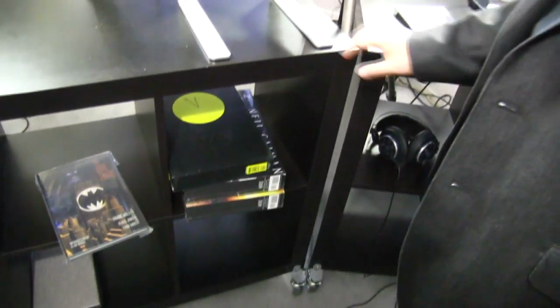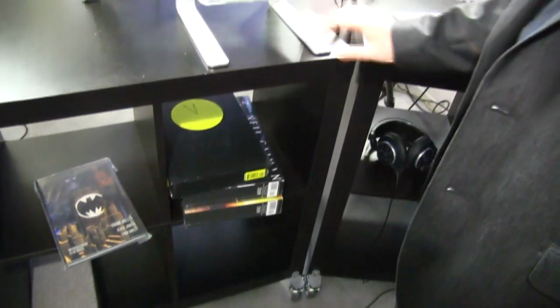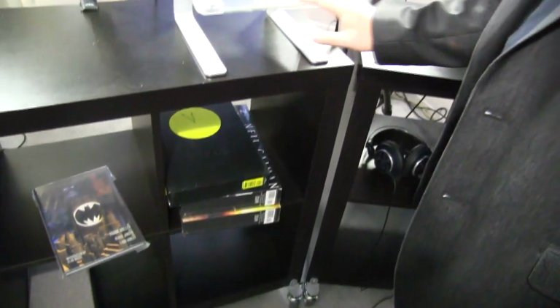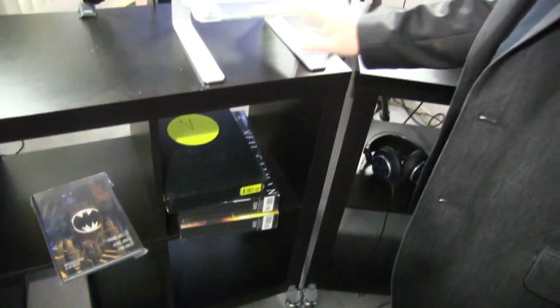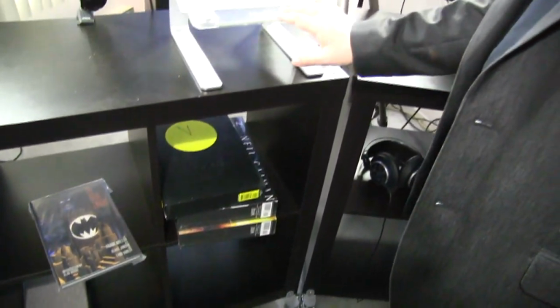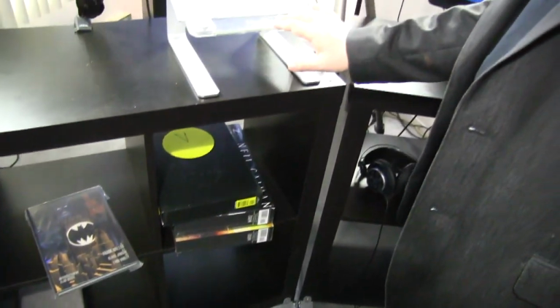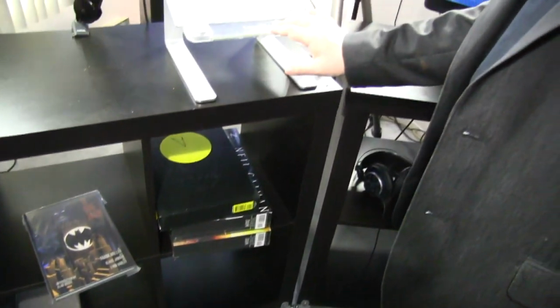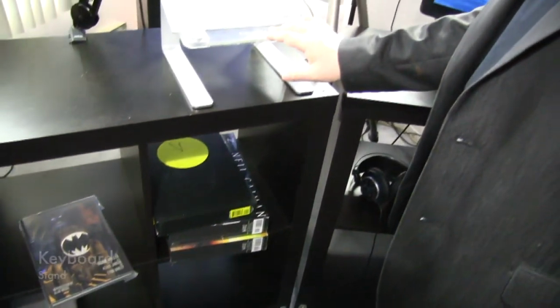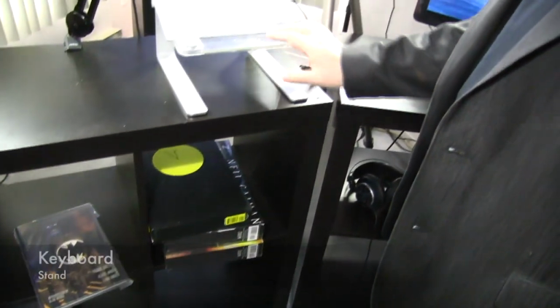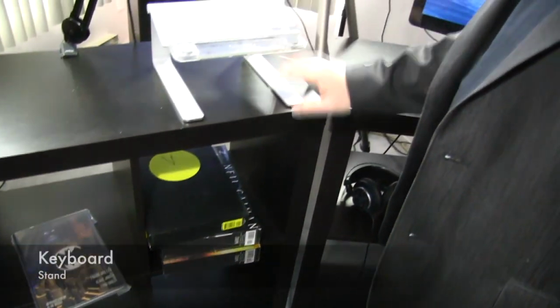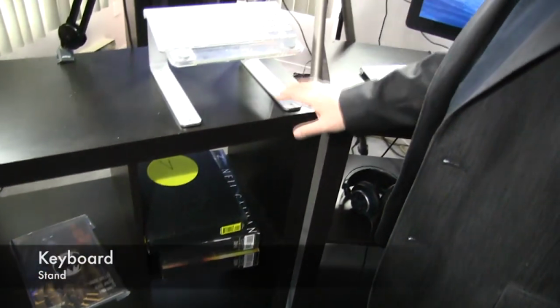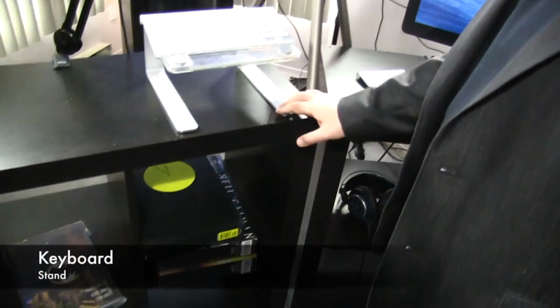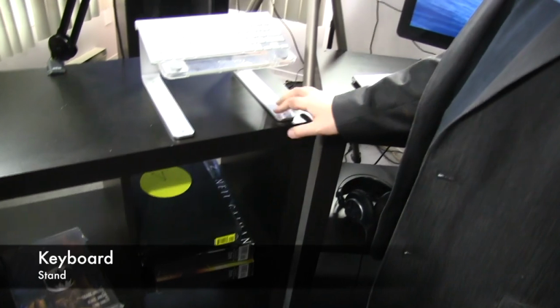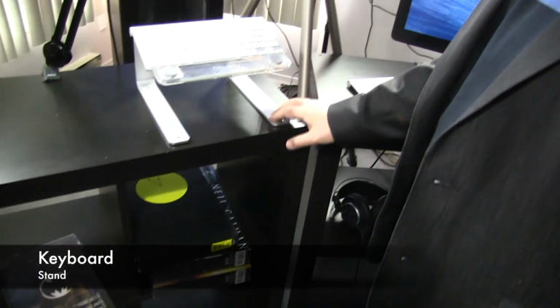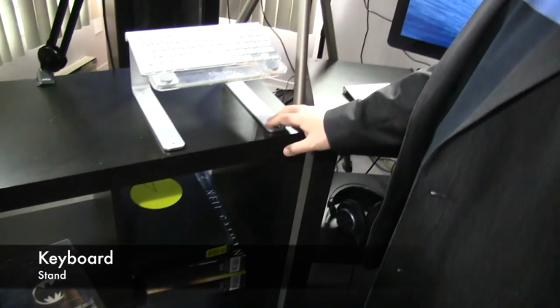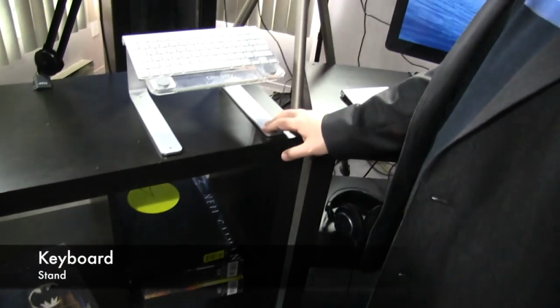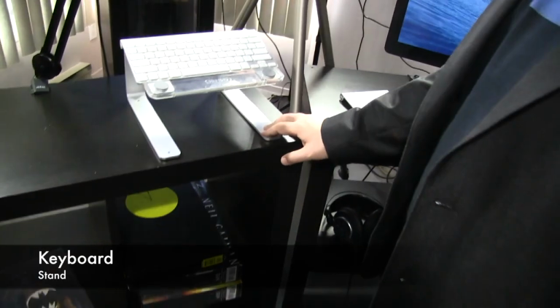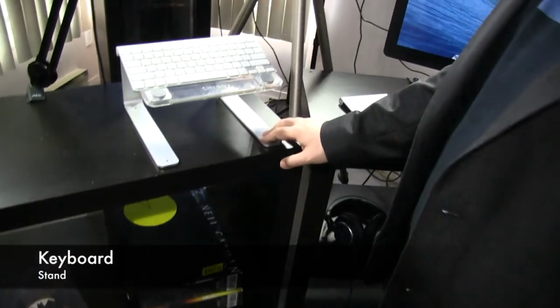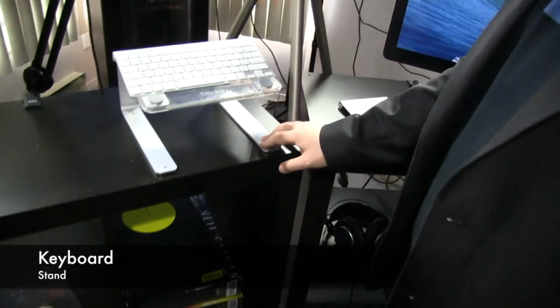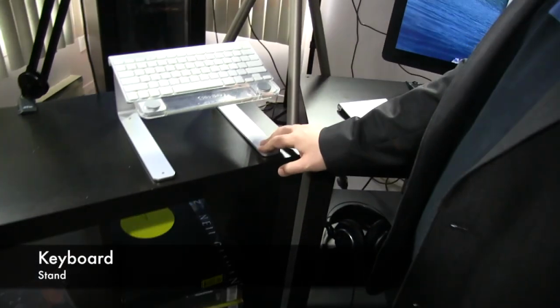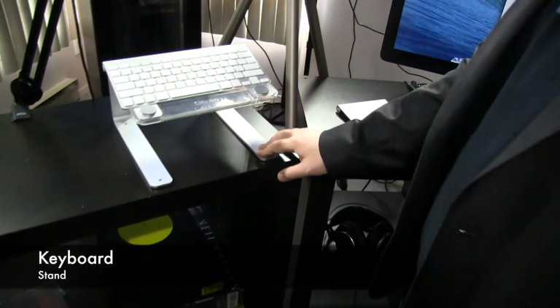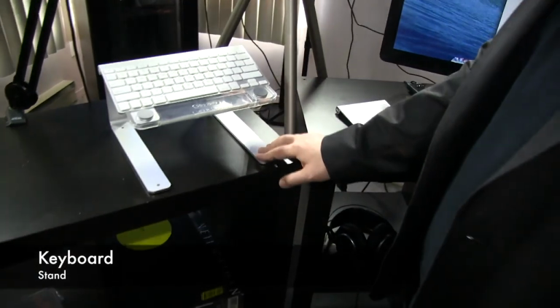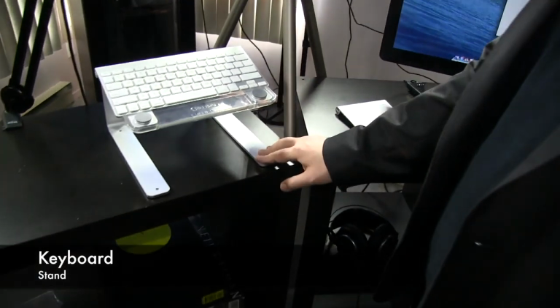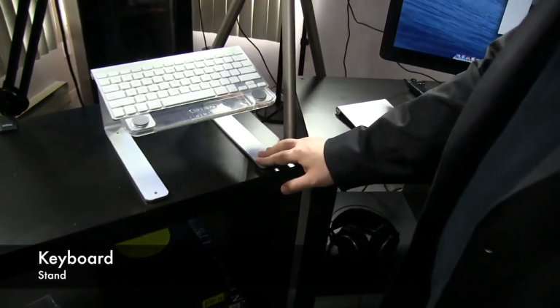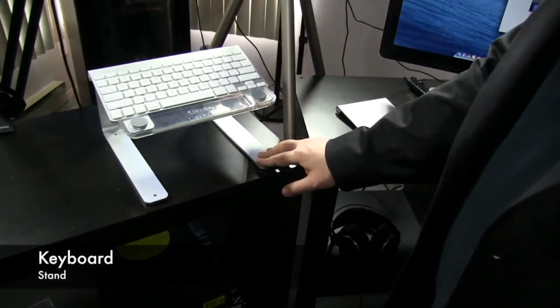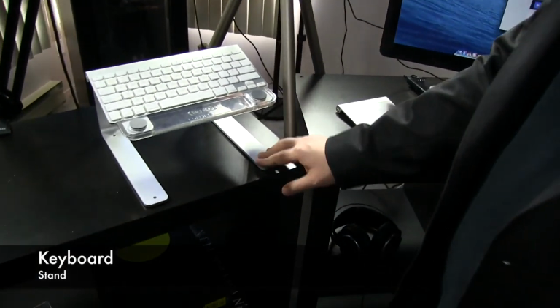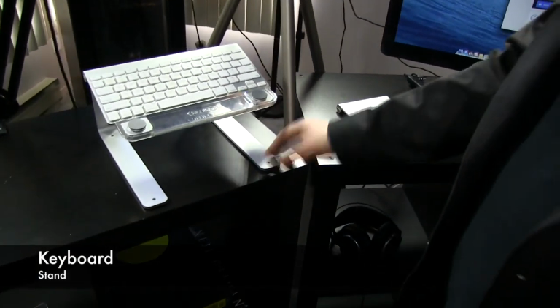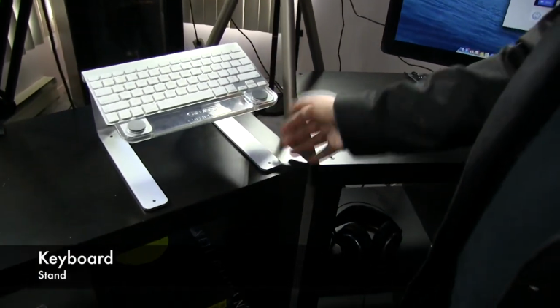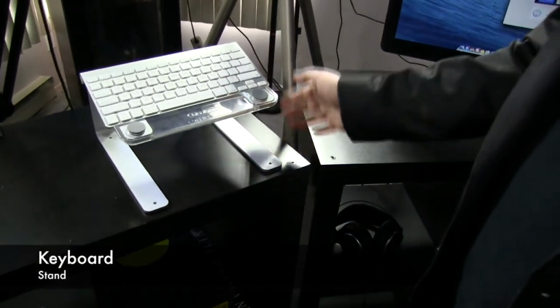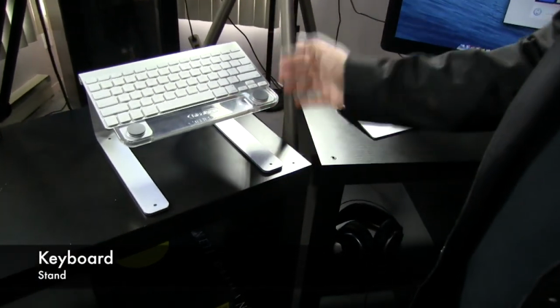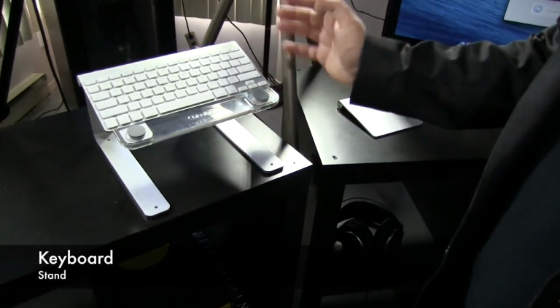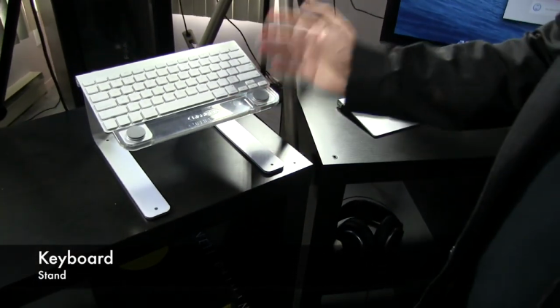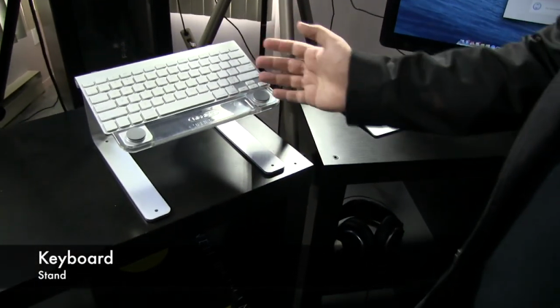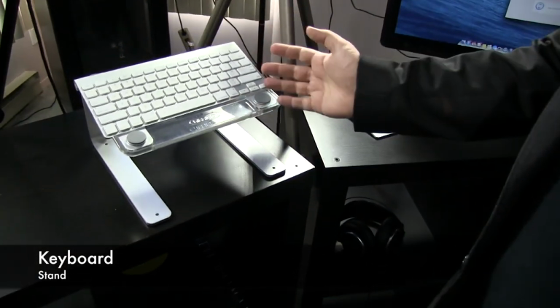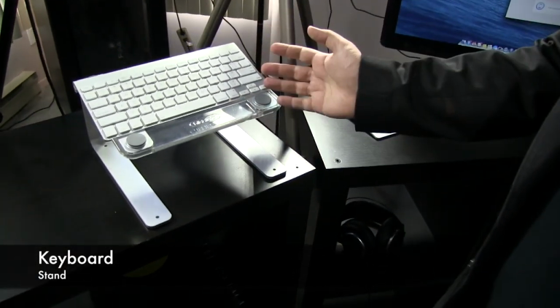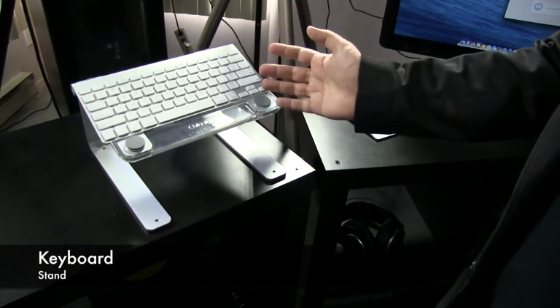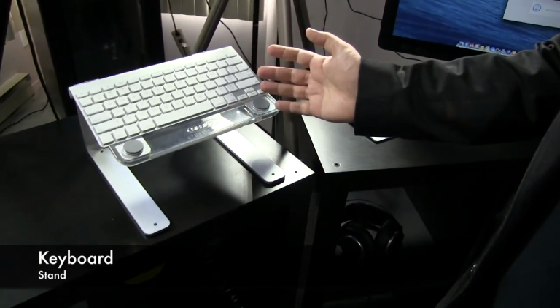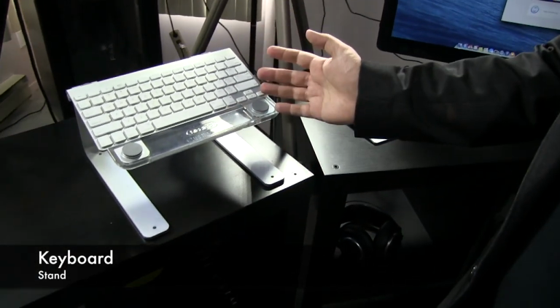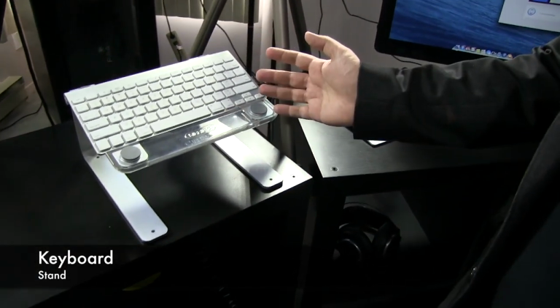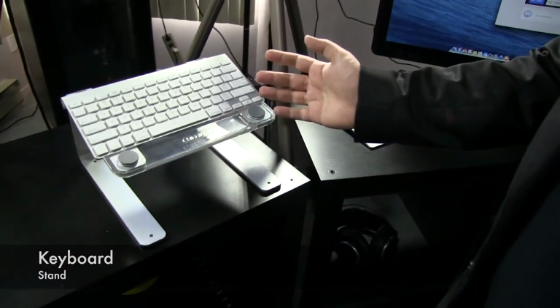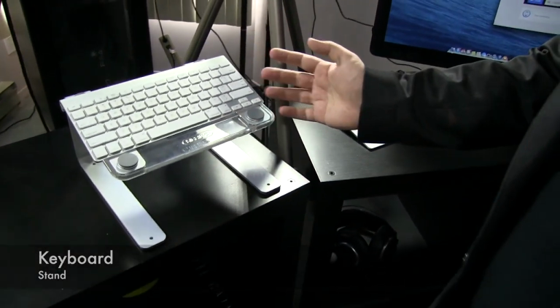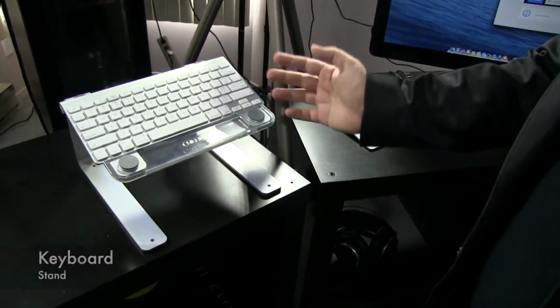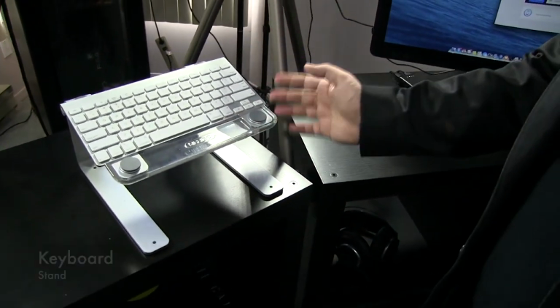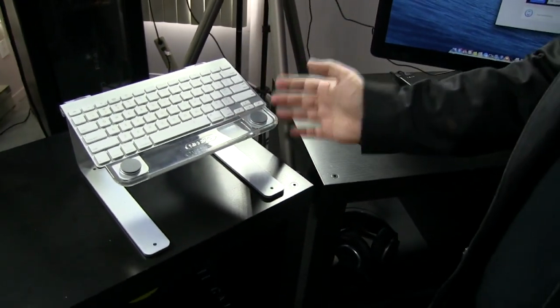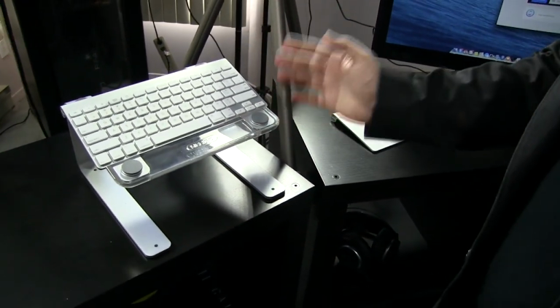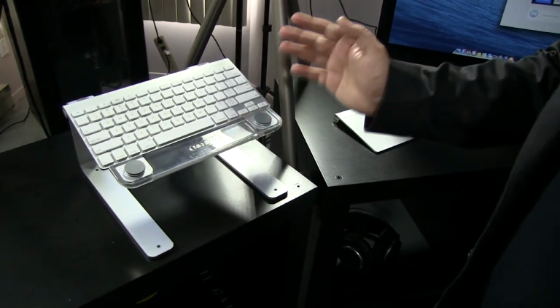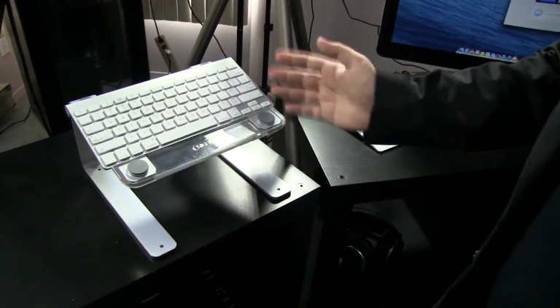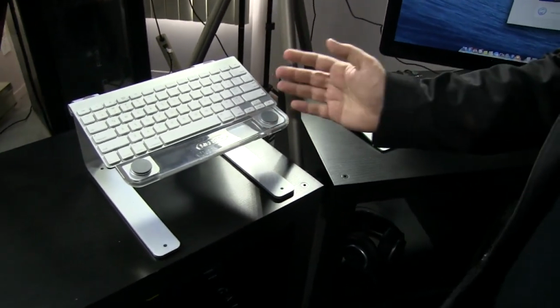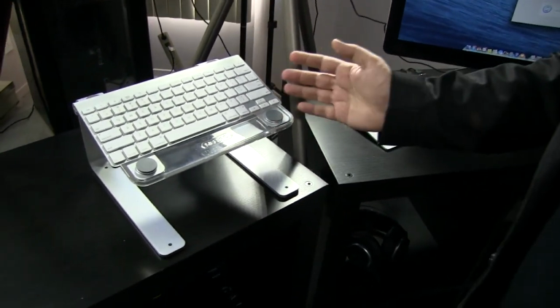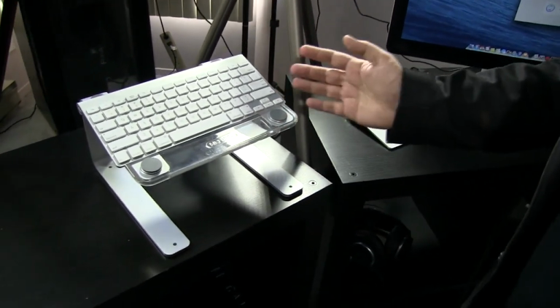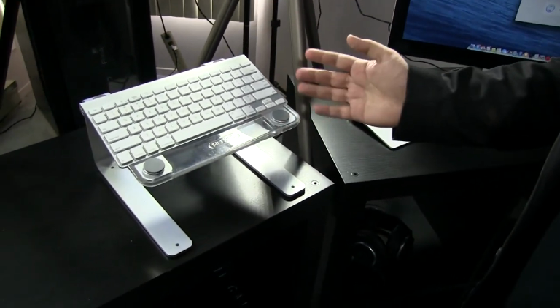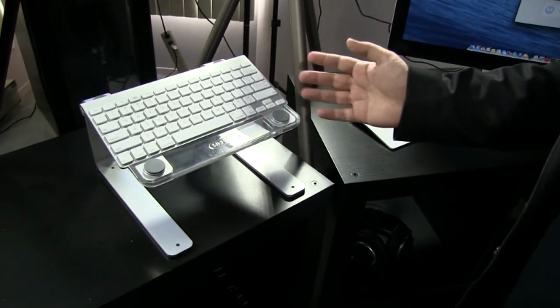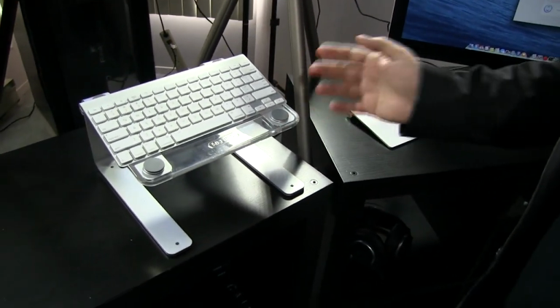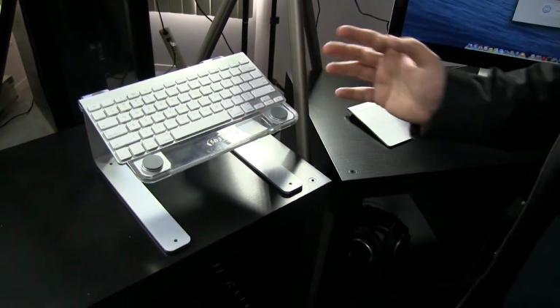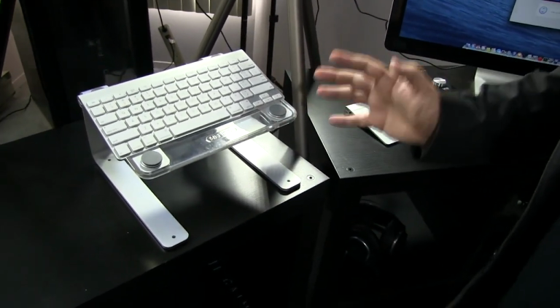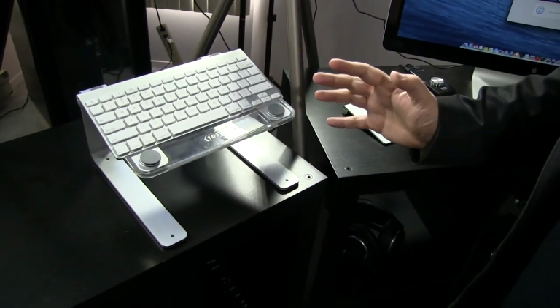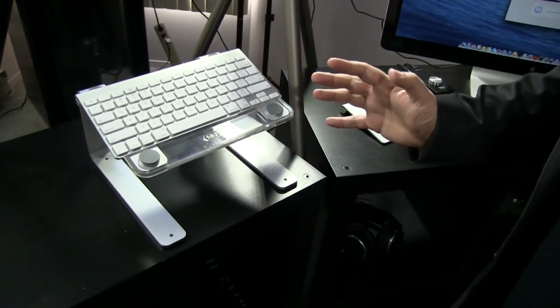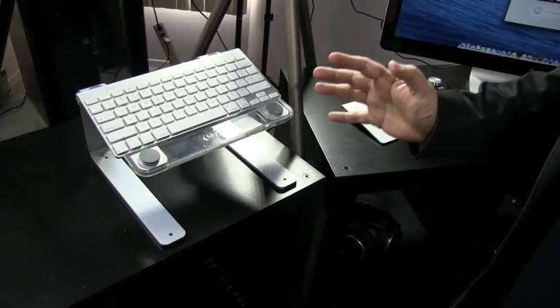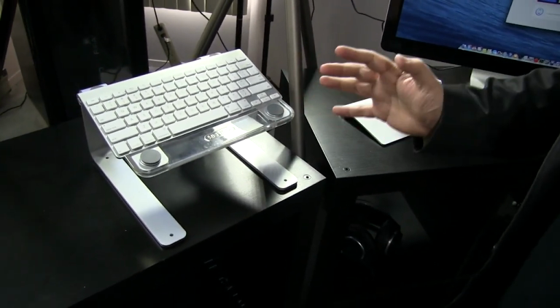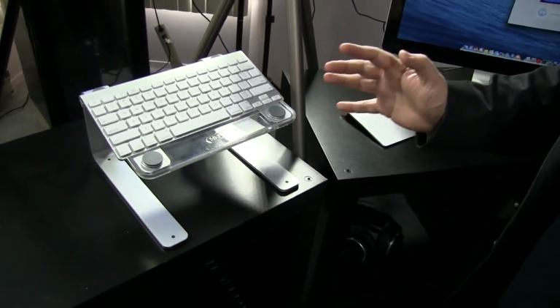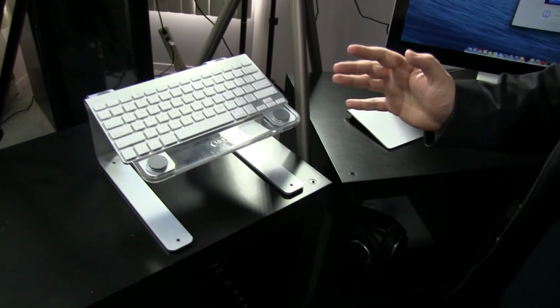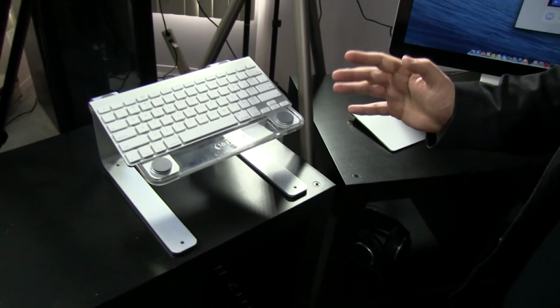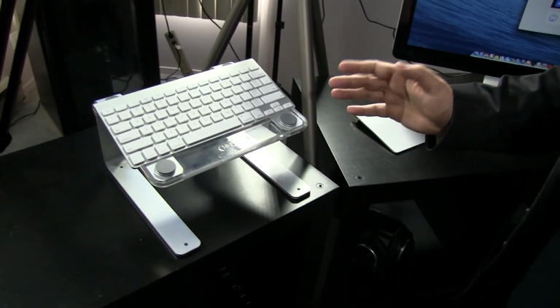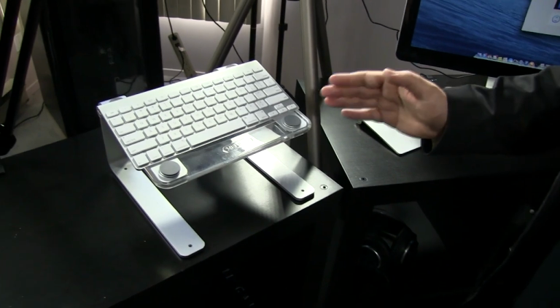Here I have a stand. I used to use it for my MacBook Pro. I'm using it just for the keyboard now because that's all I really need — I'll show you why in a second.